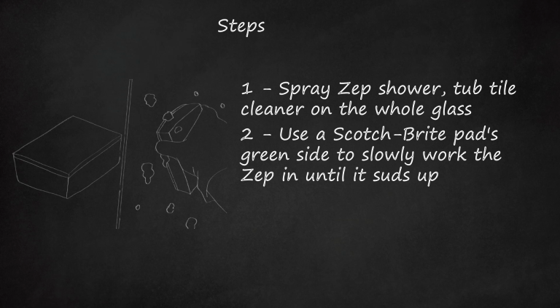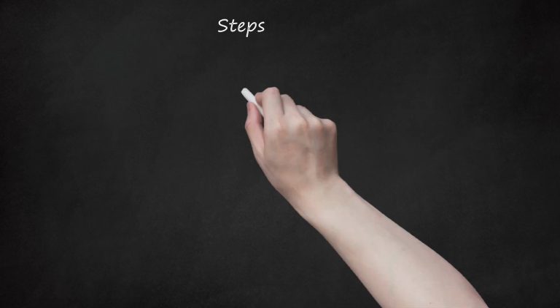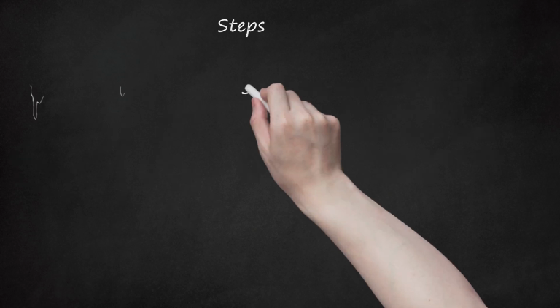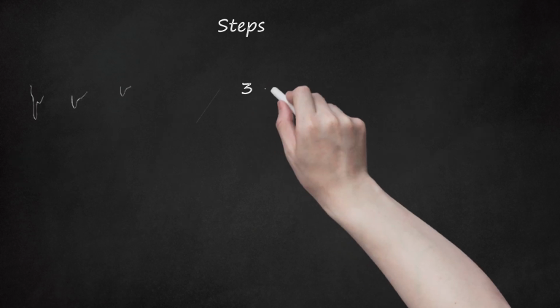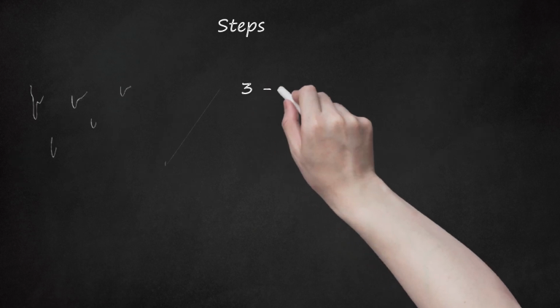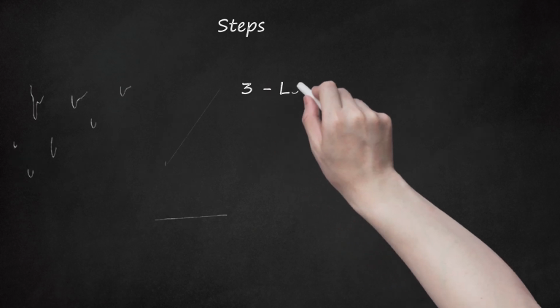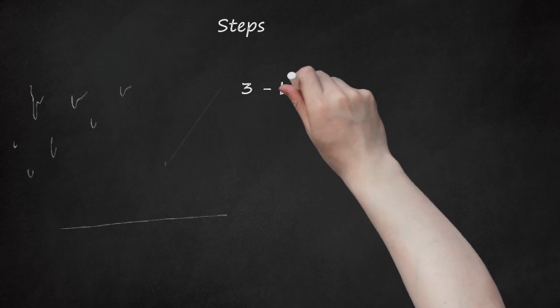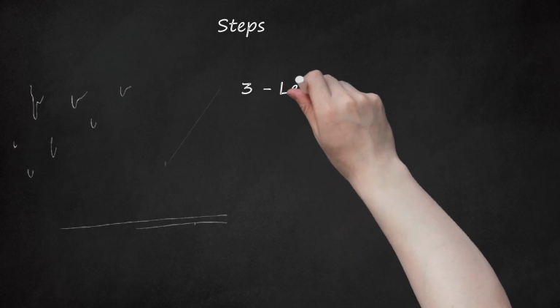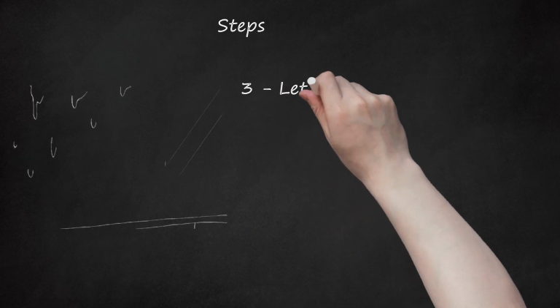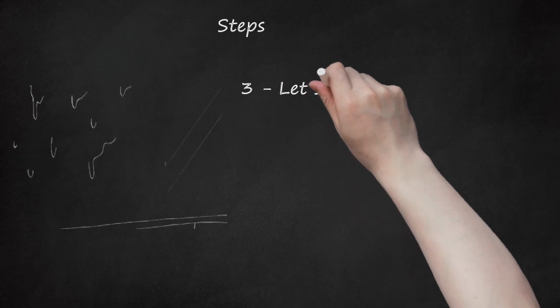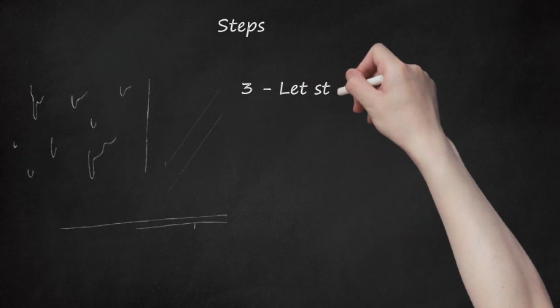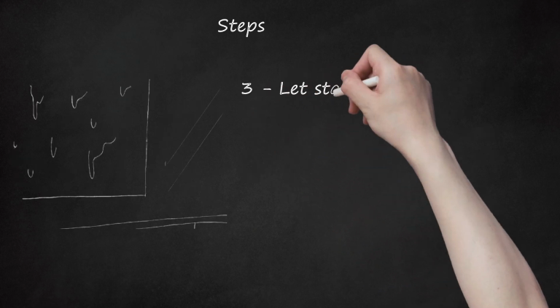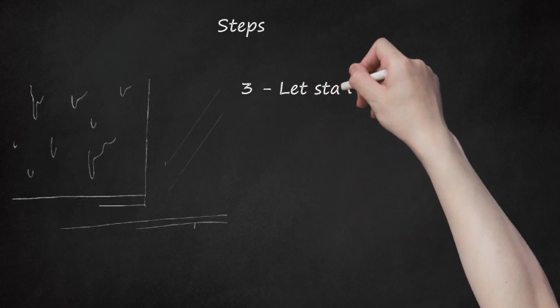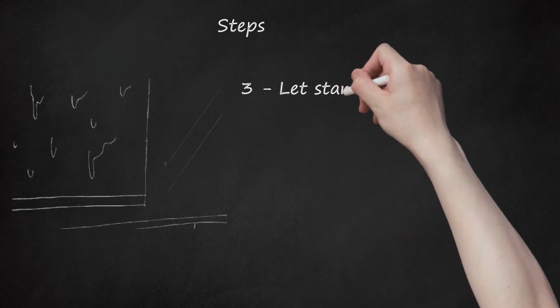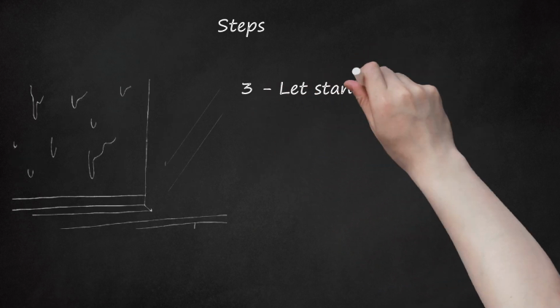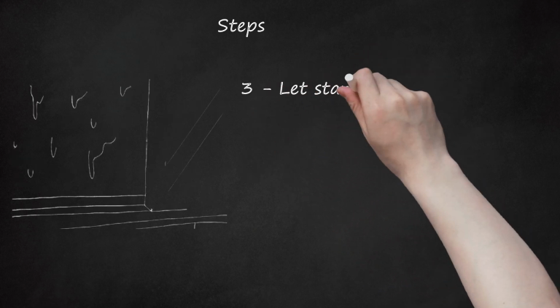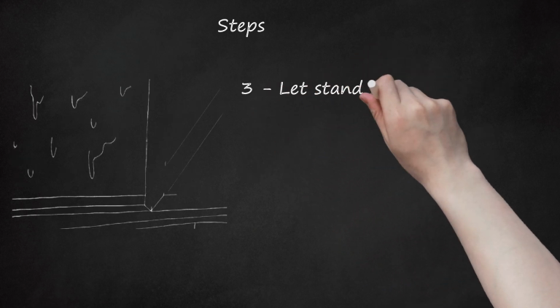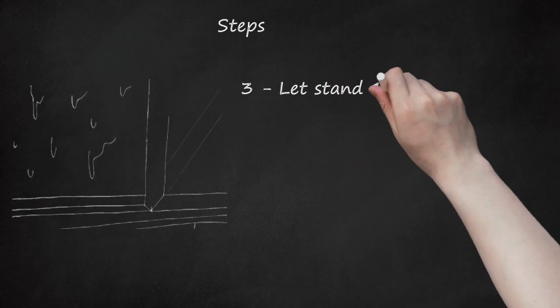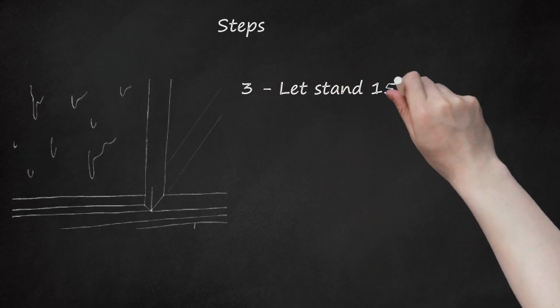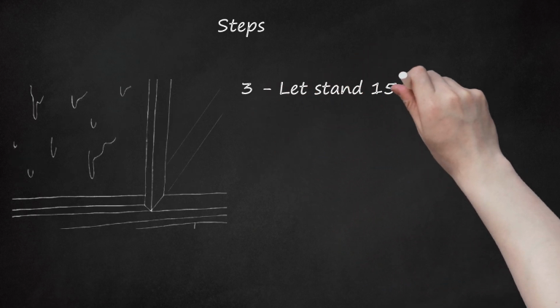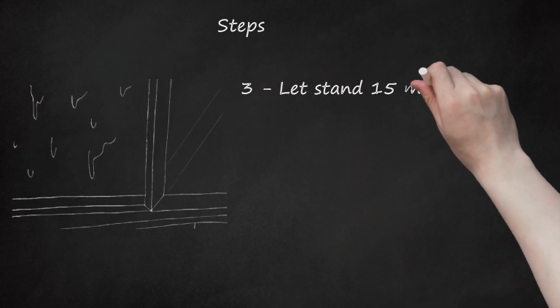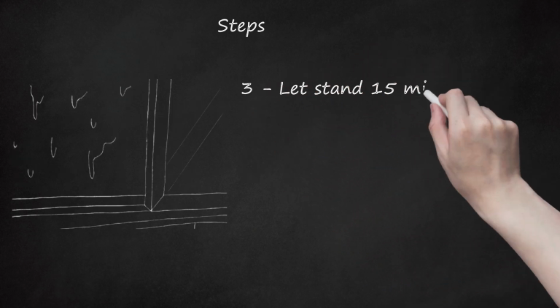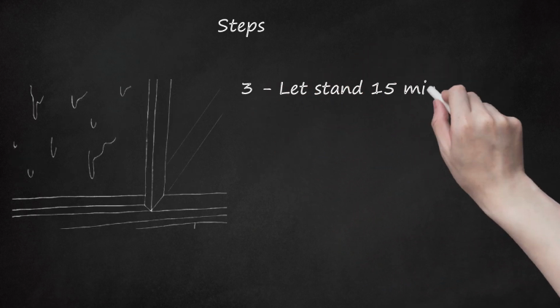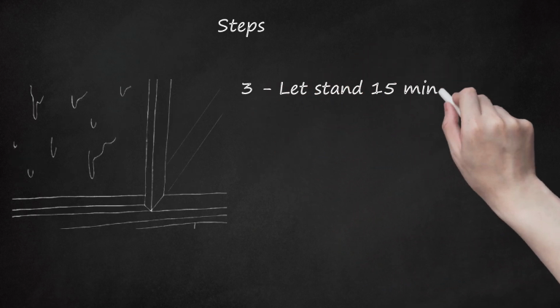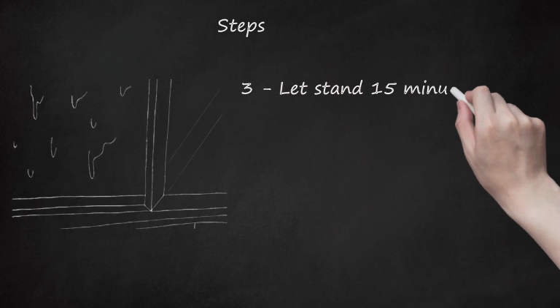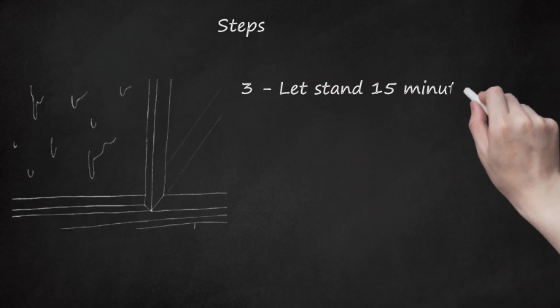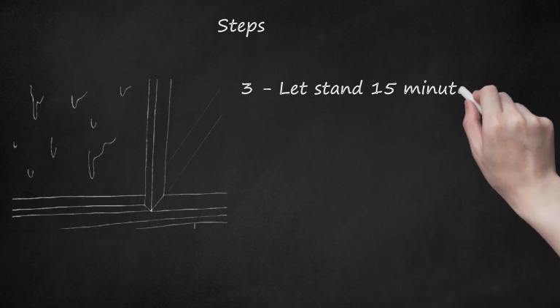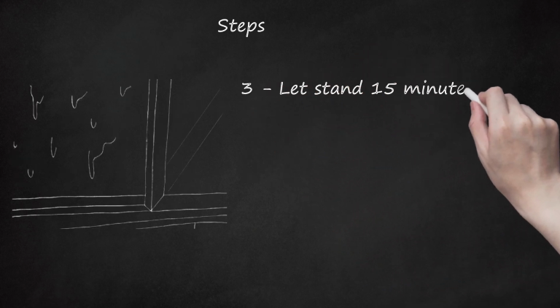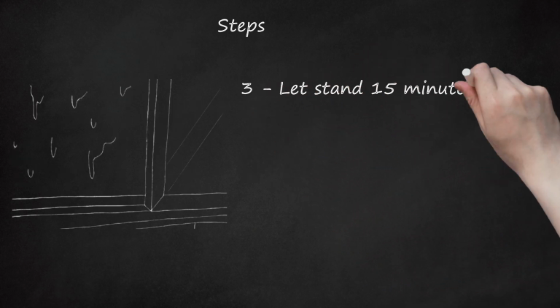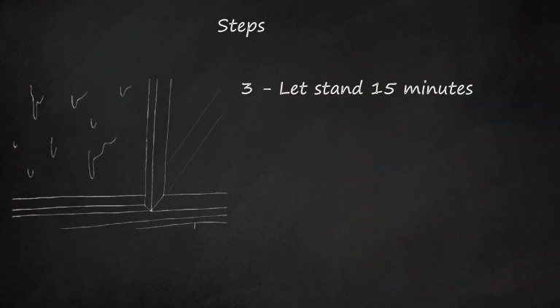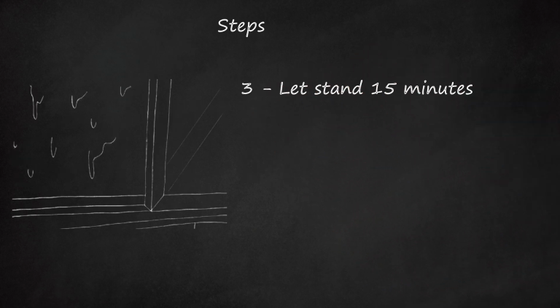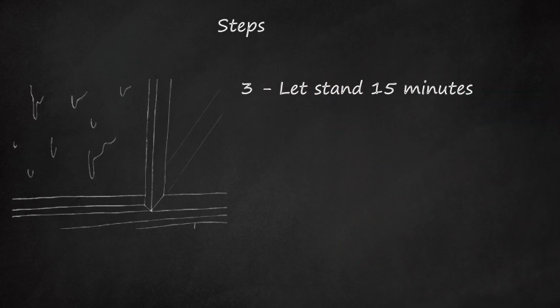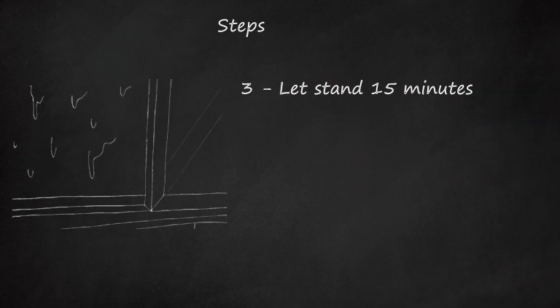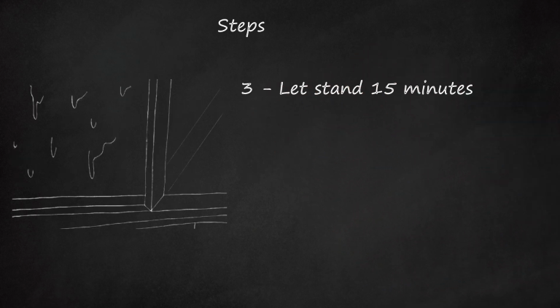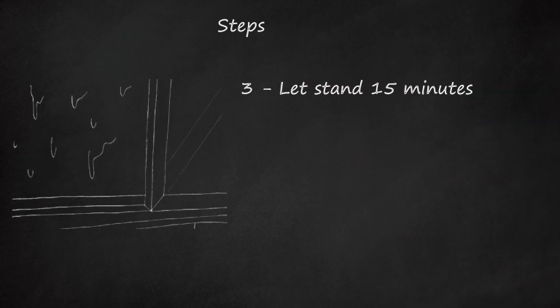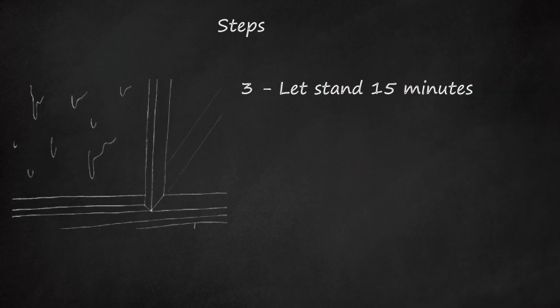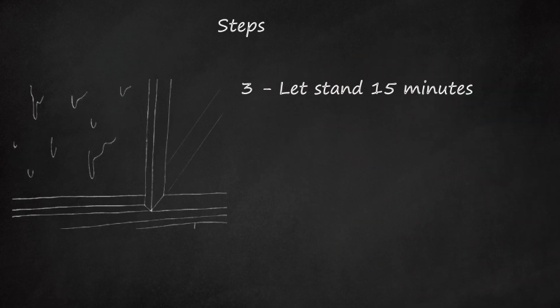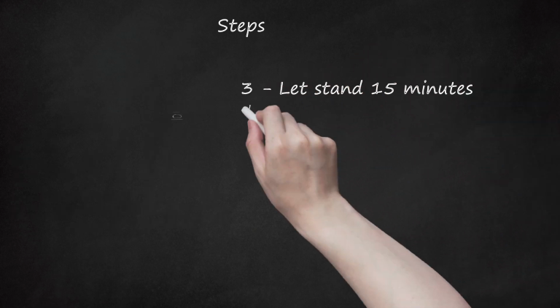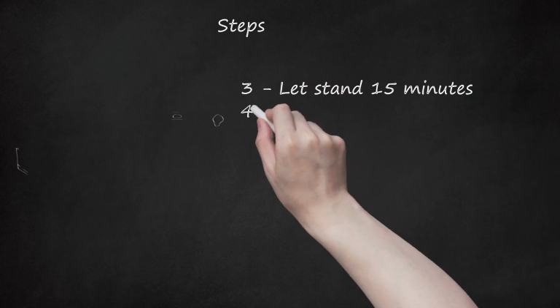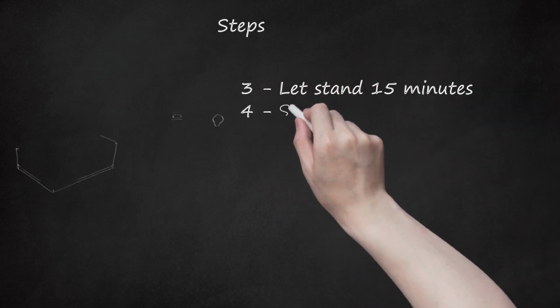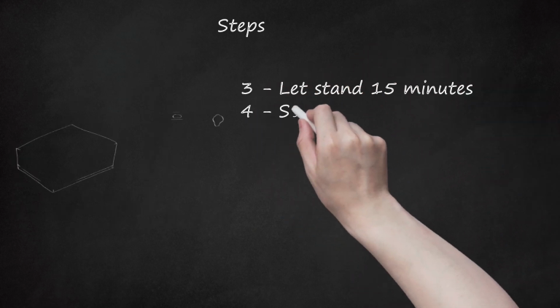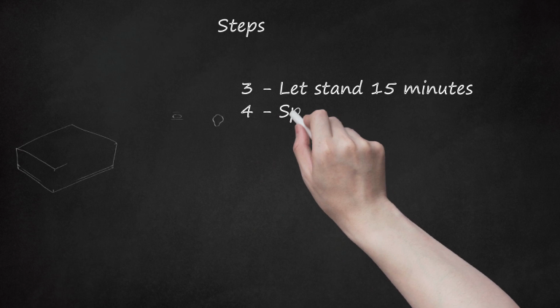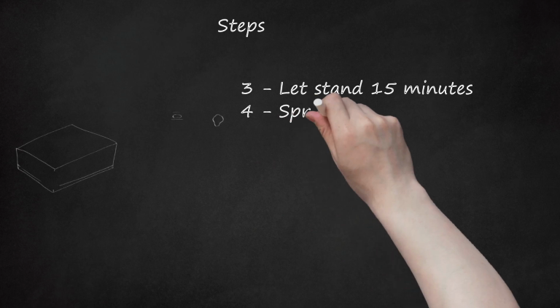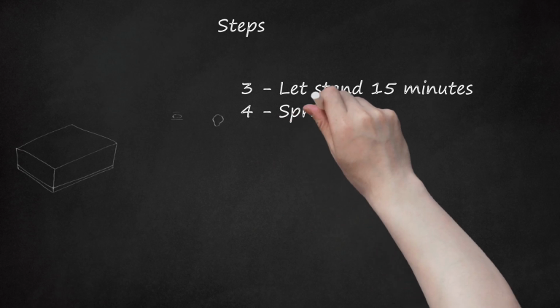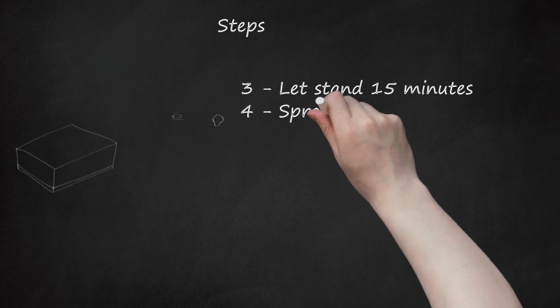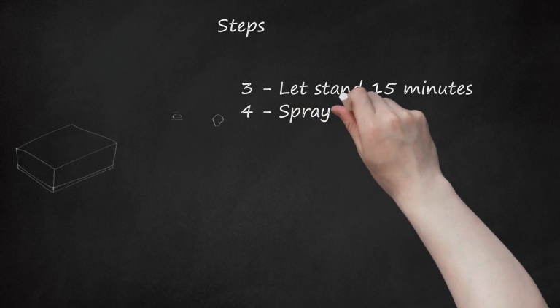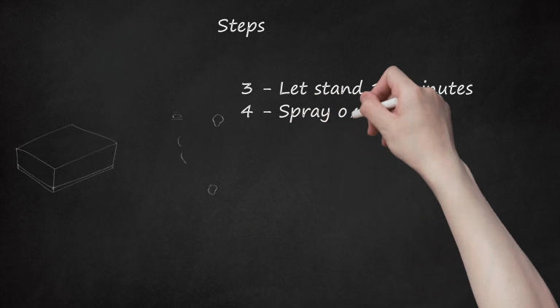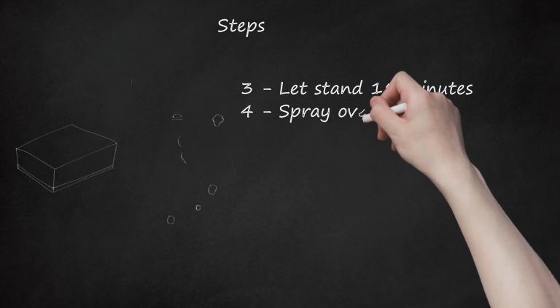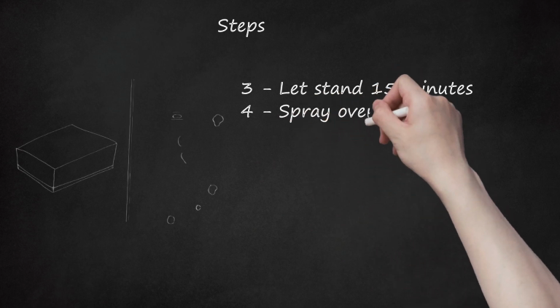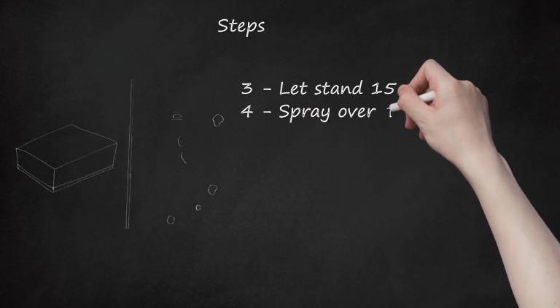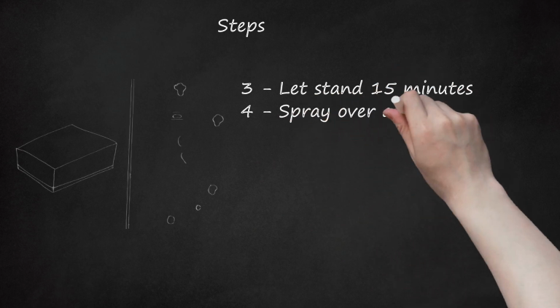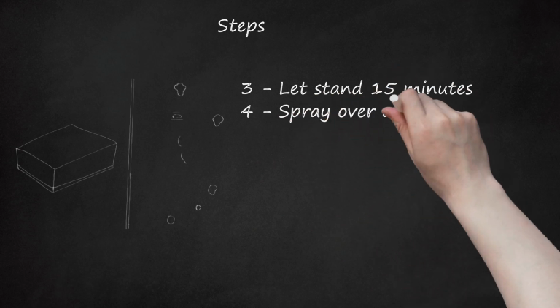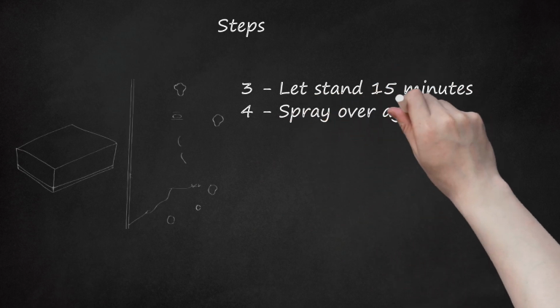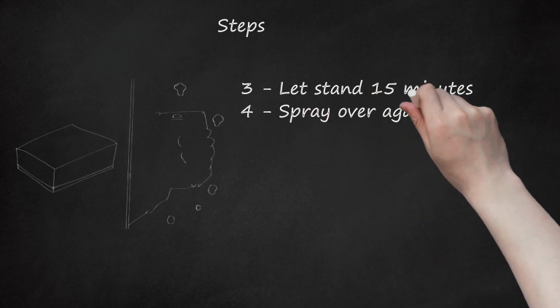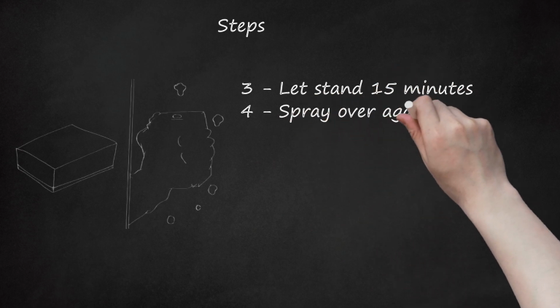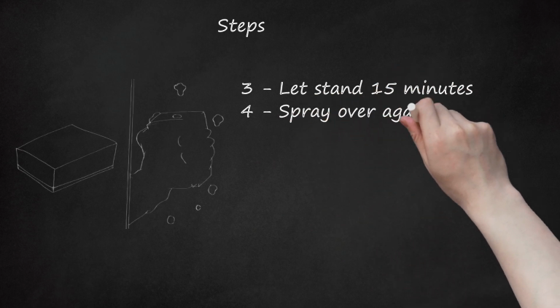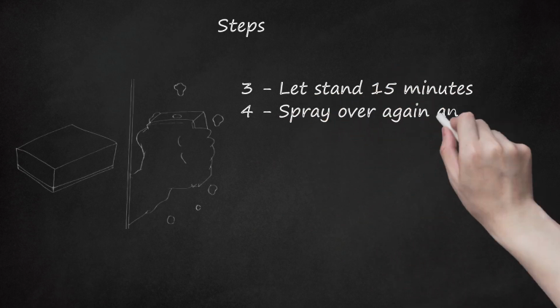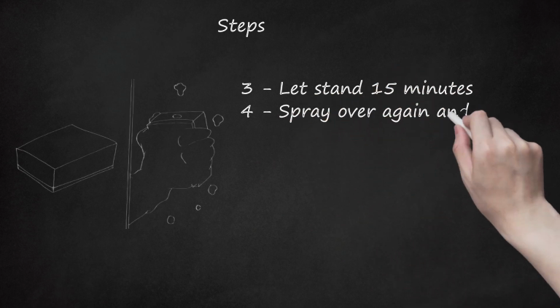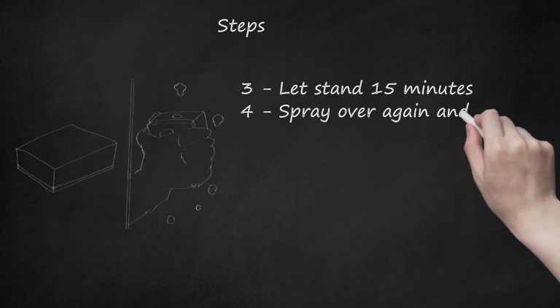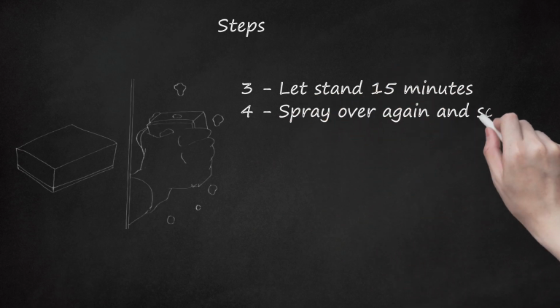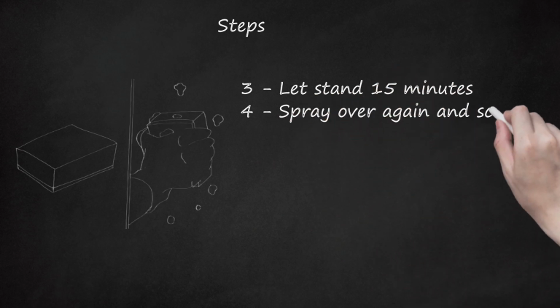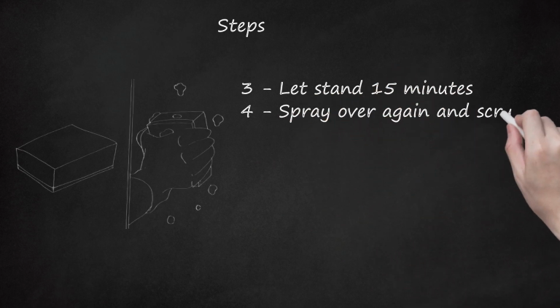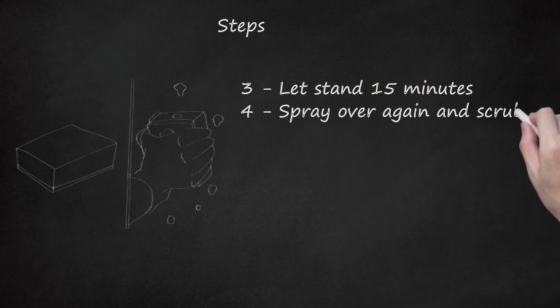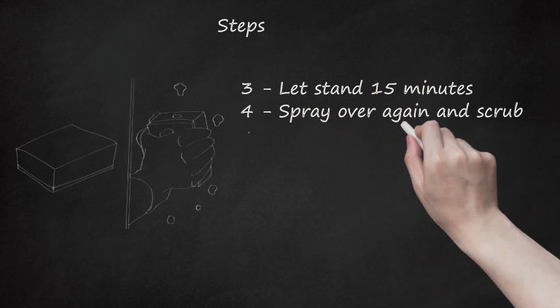Step 3: Let stand 15 minutes. Step 4: Spray over again and scrub with the pad.